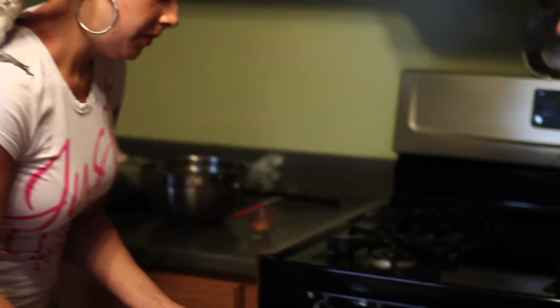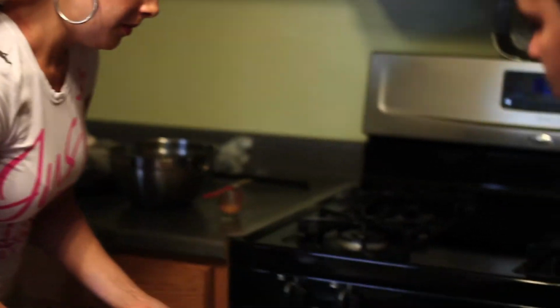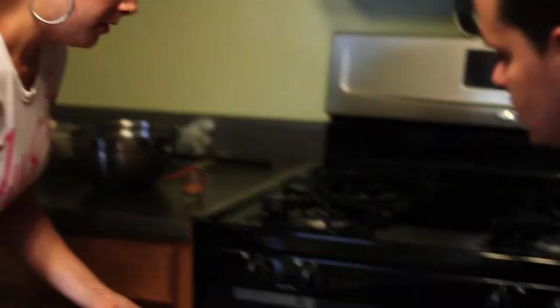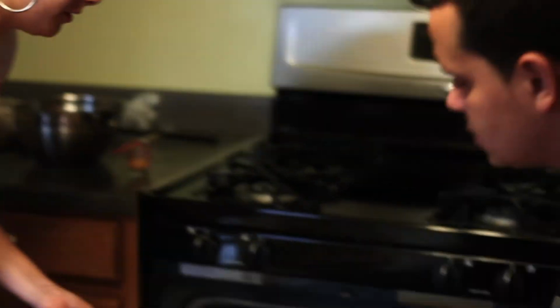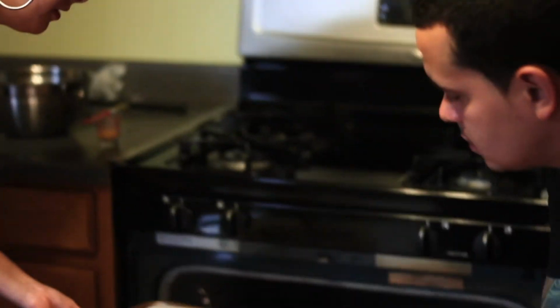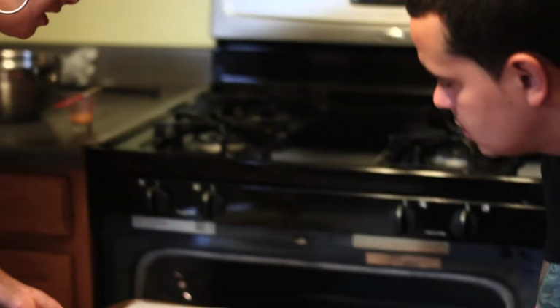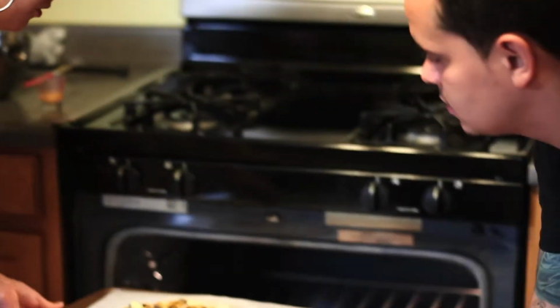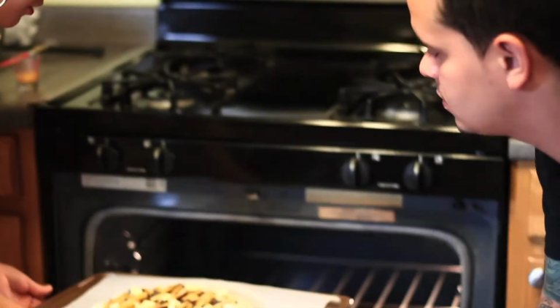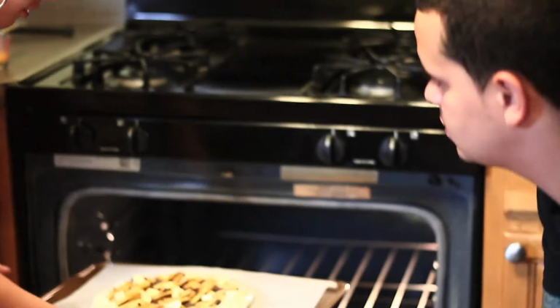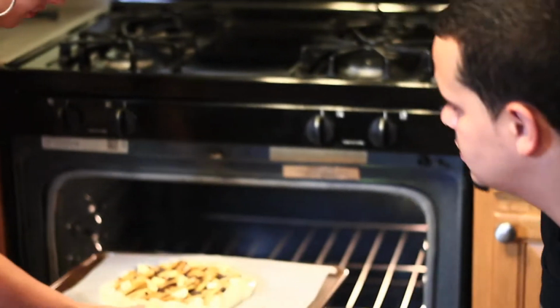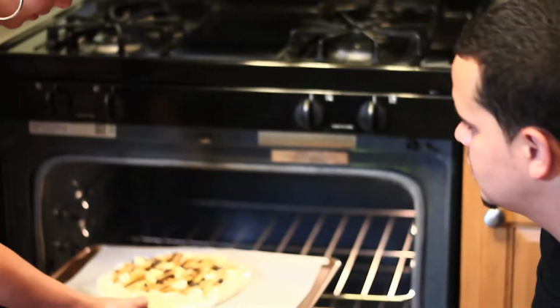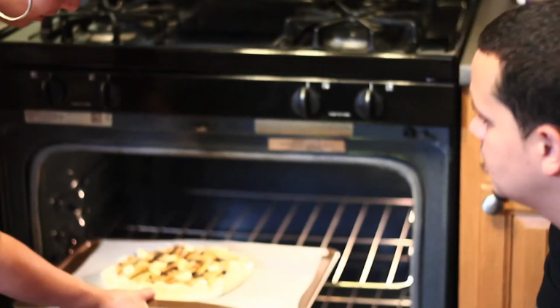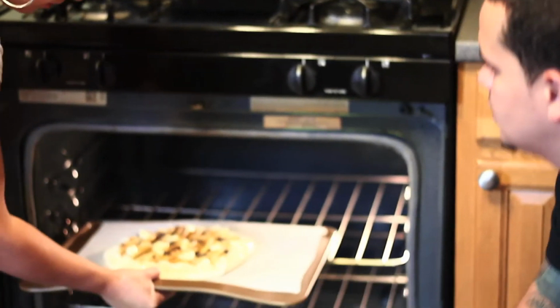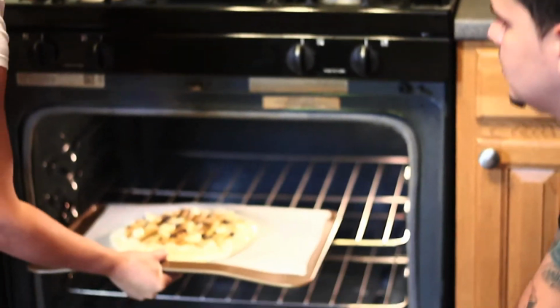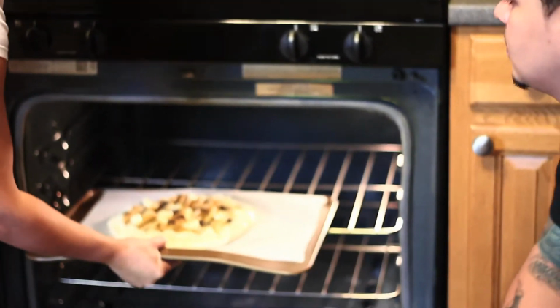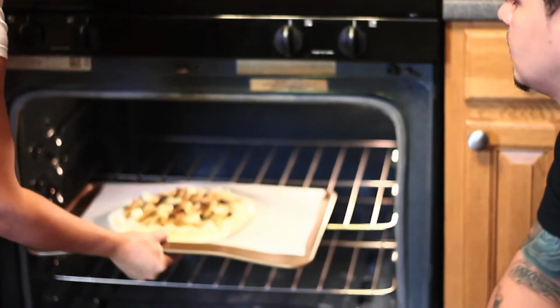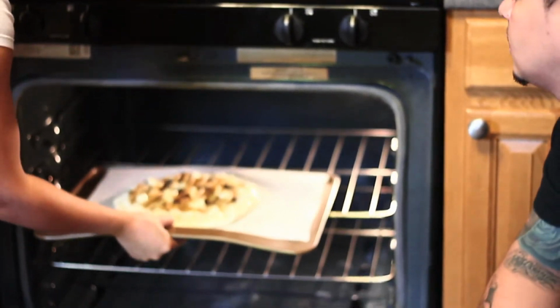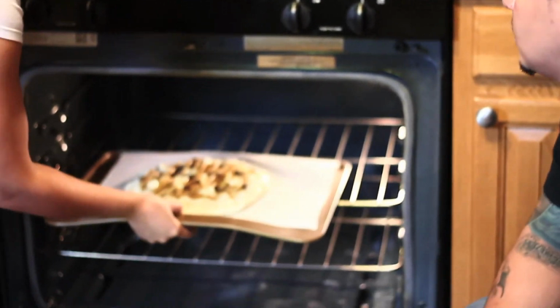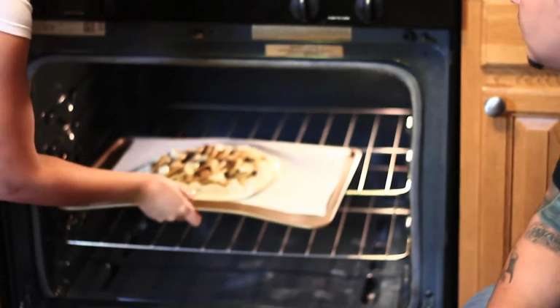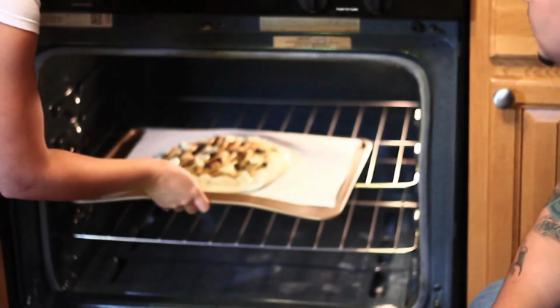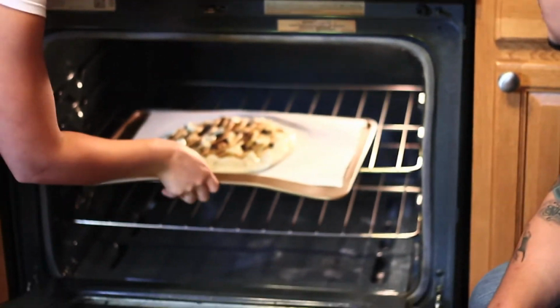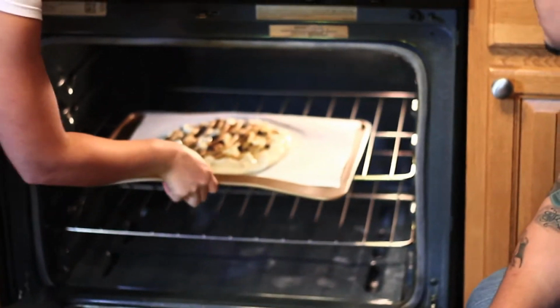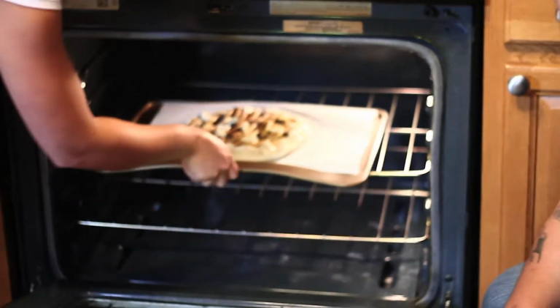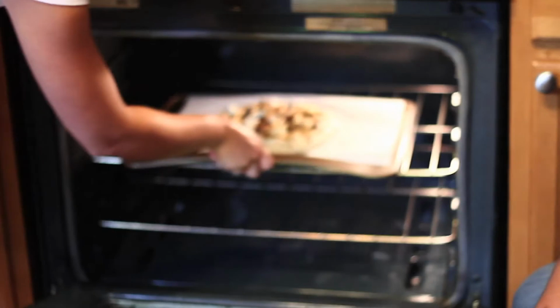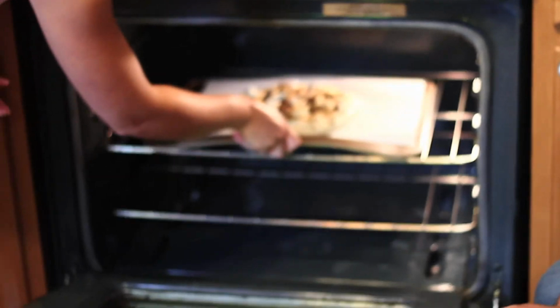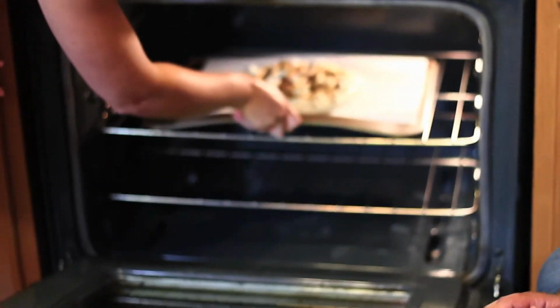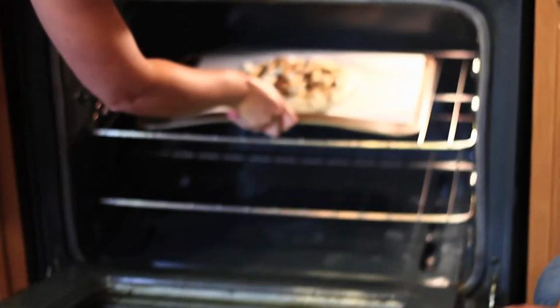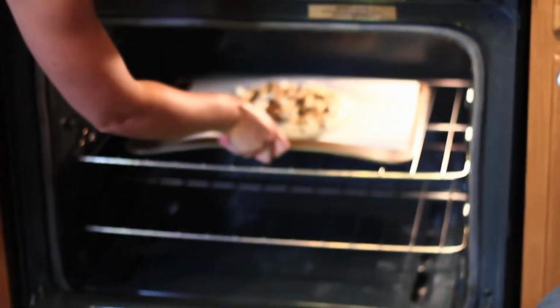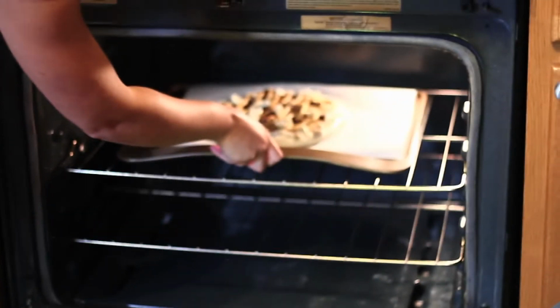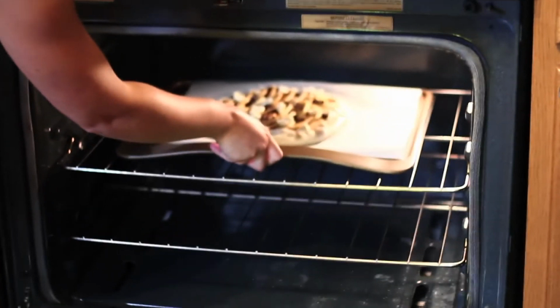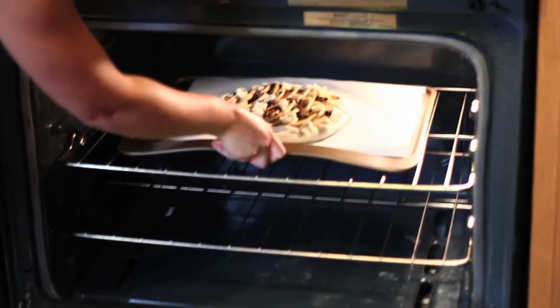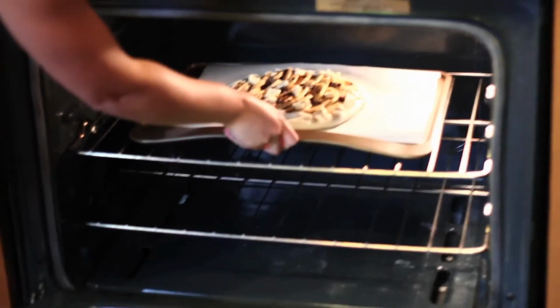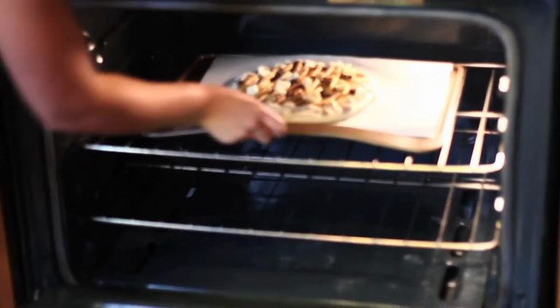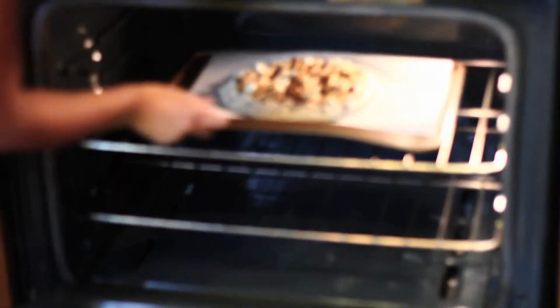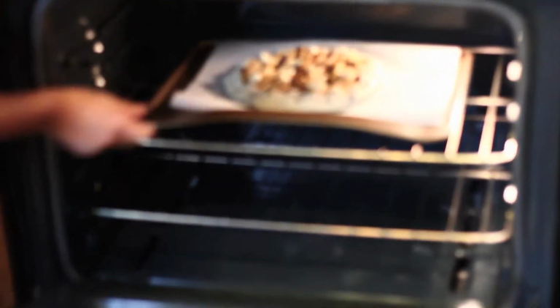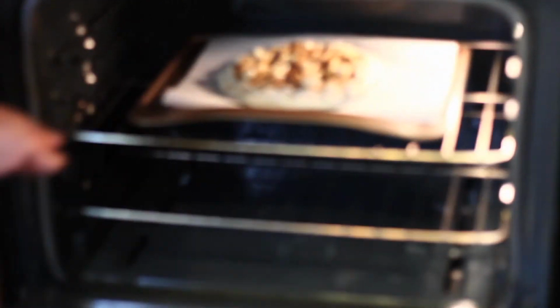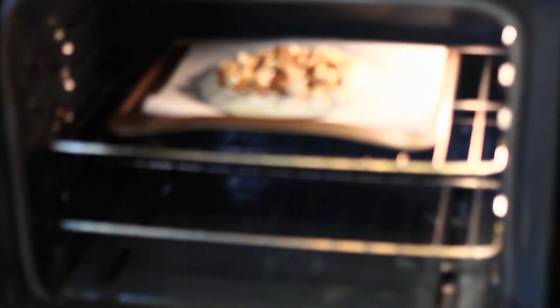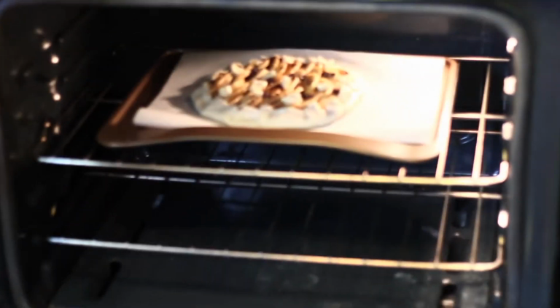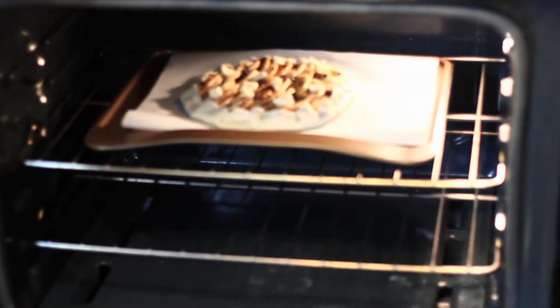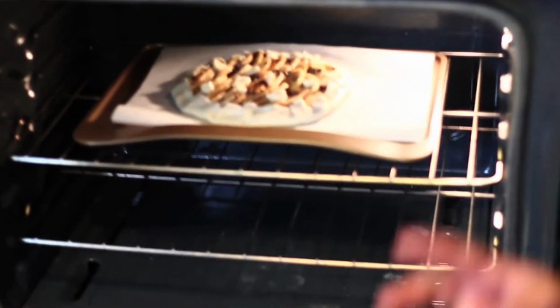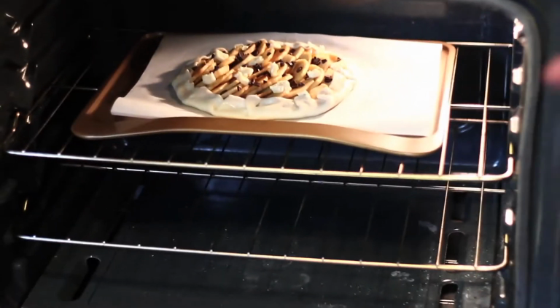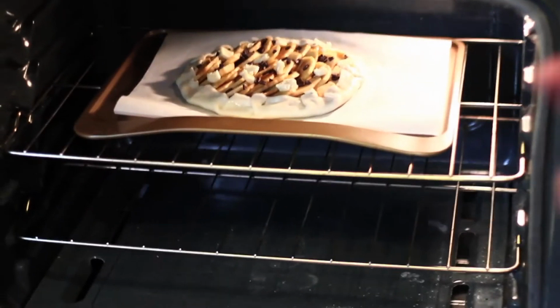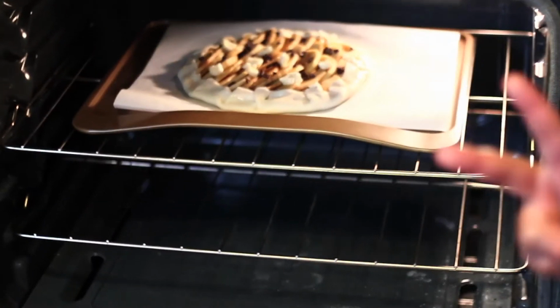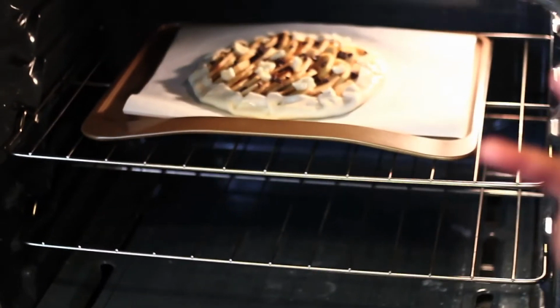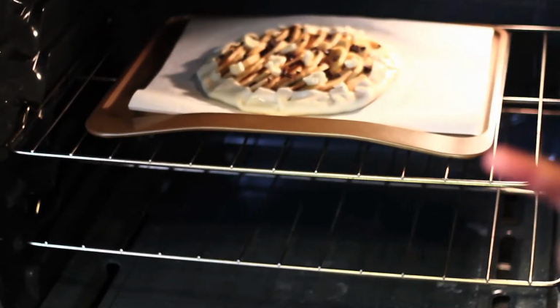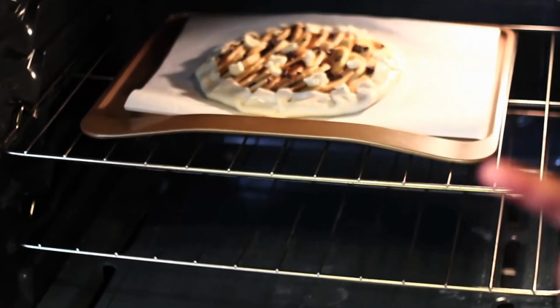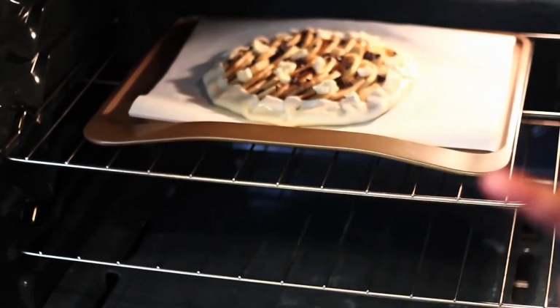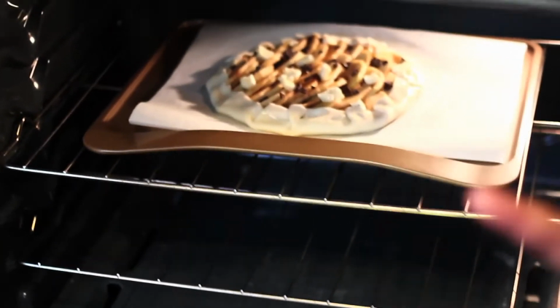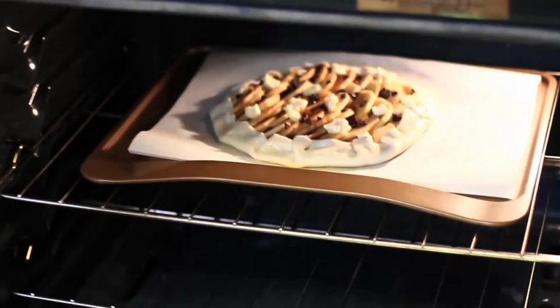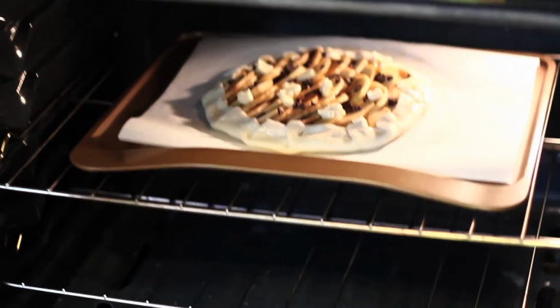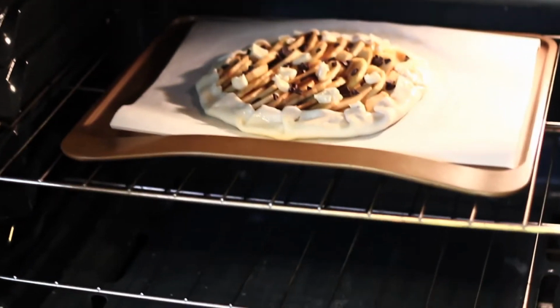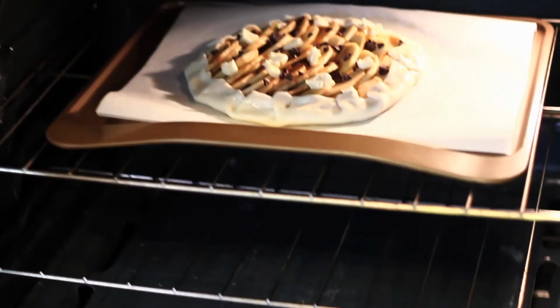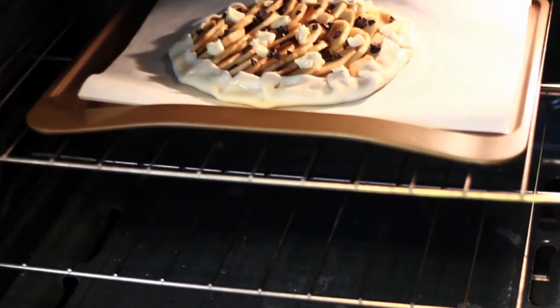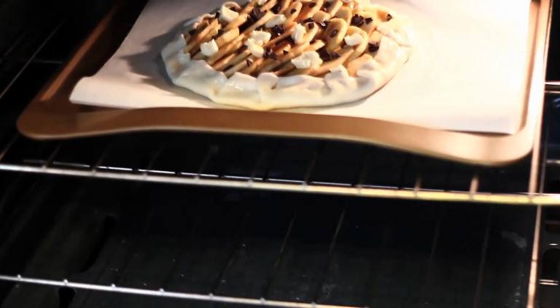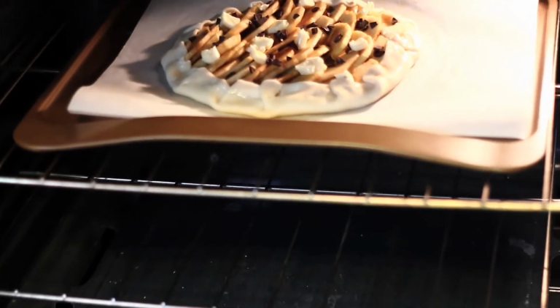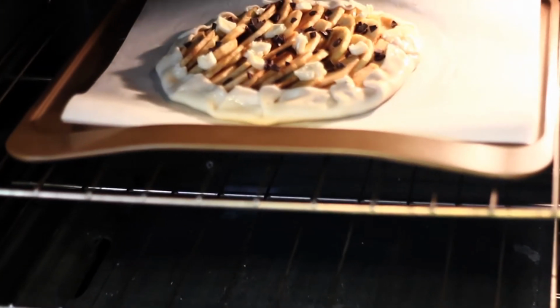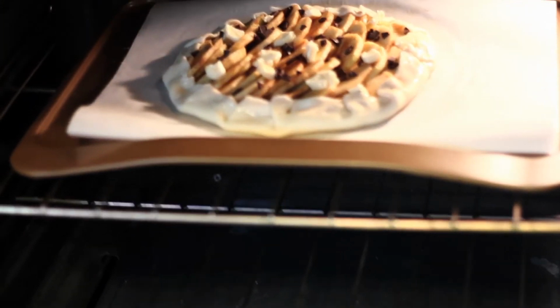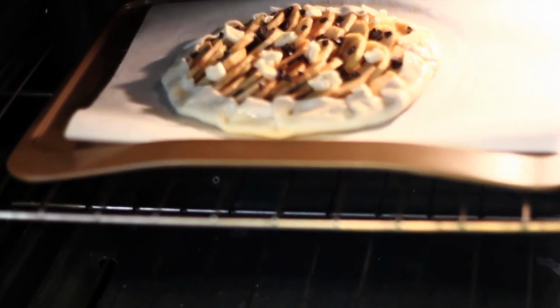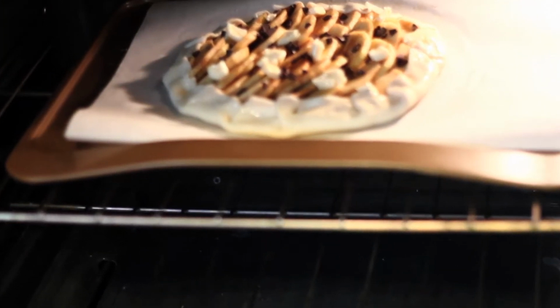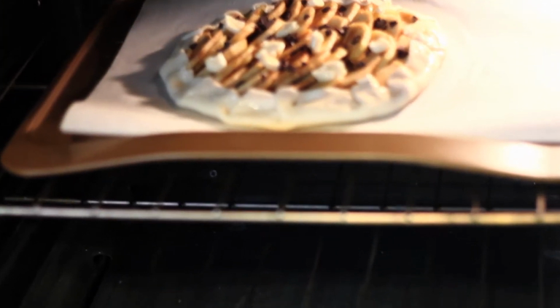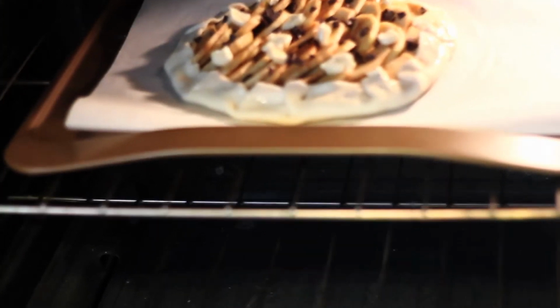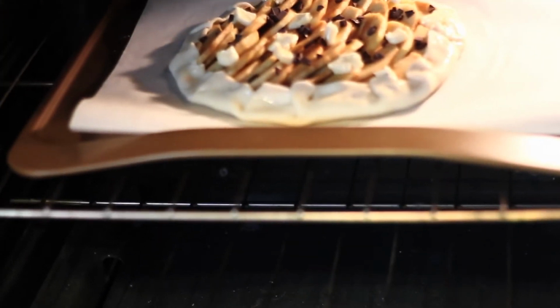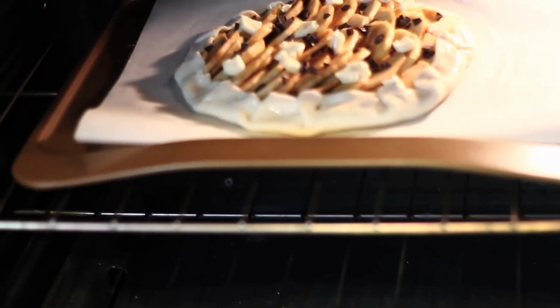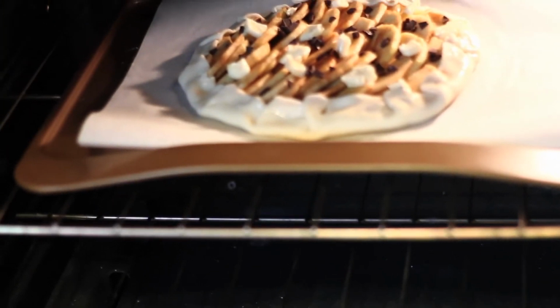Now we're just going to put it in the oven for 30 minutes.